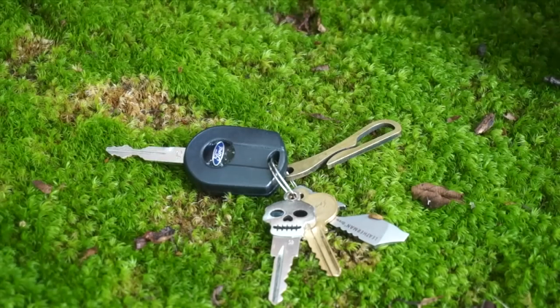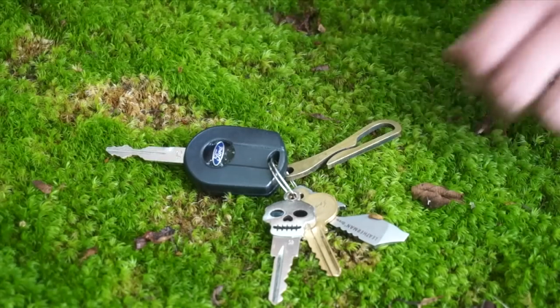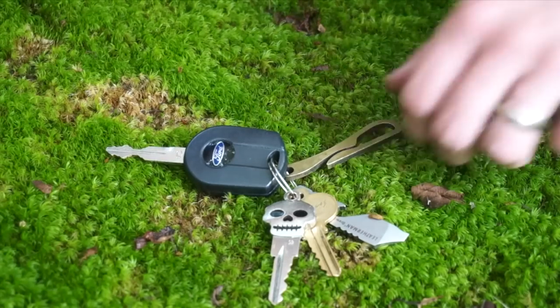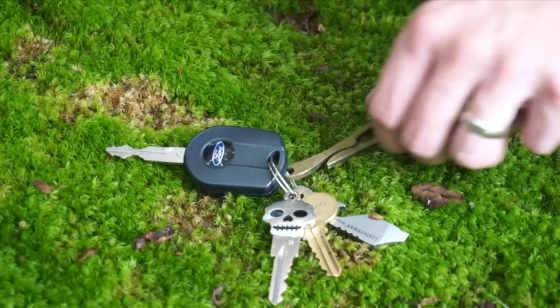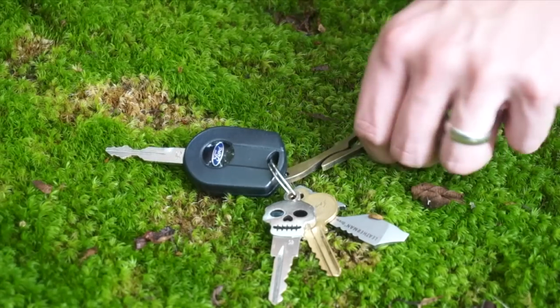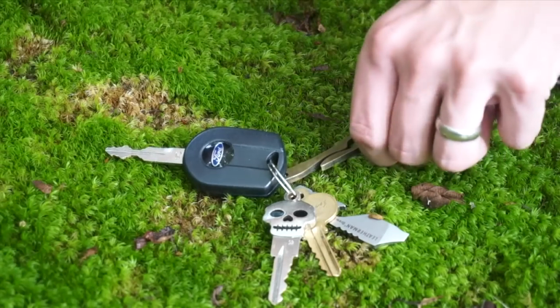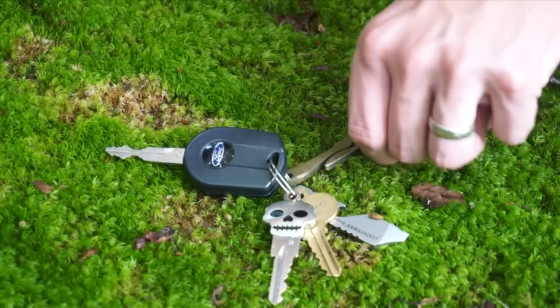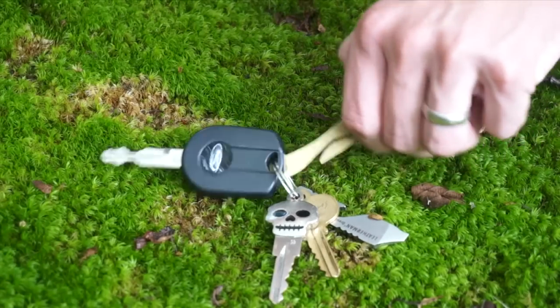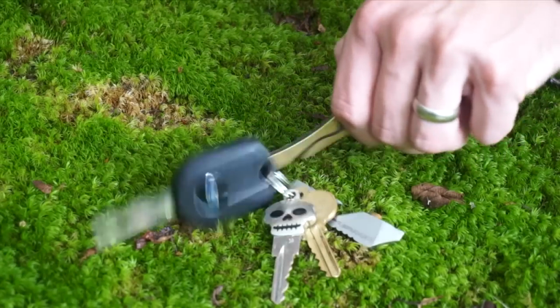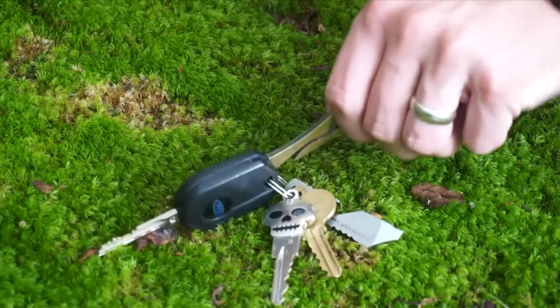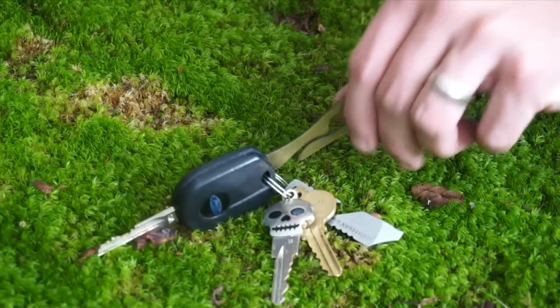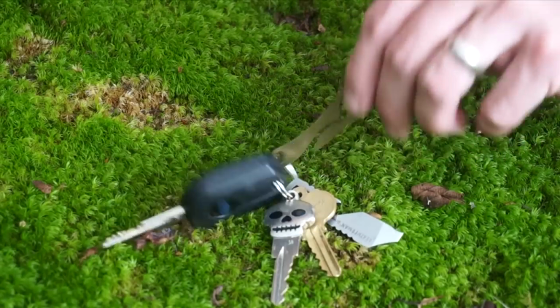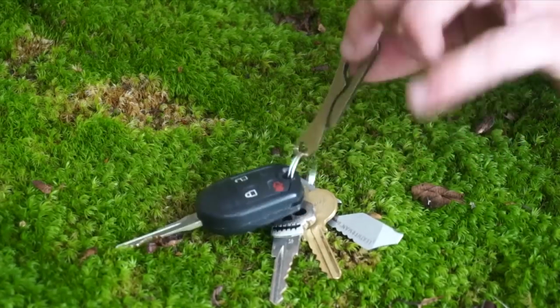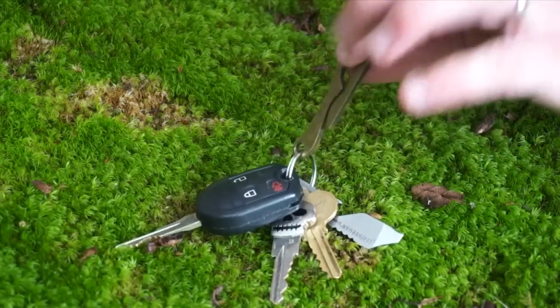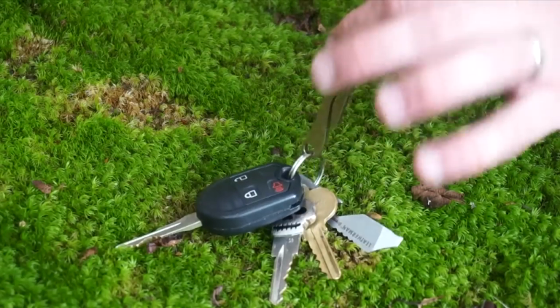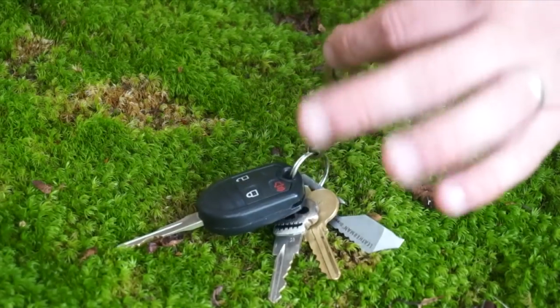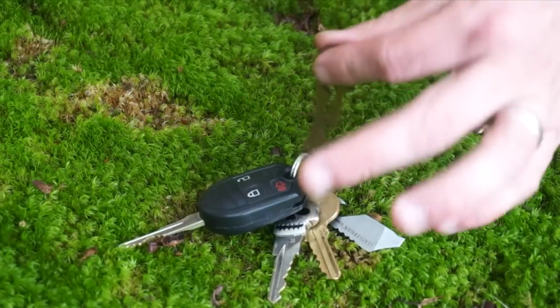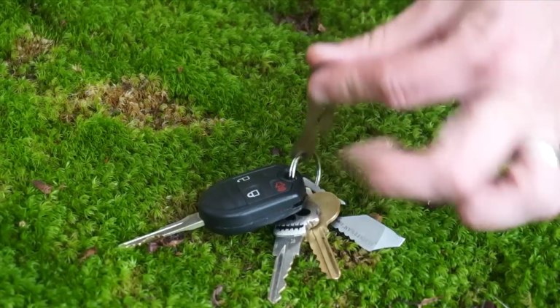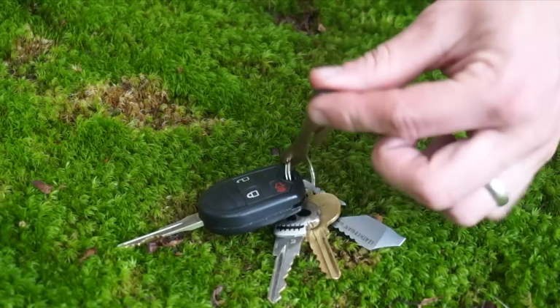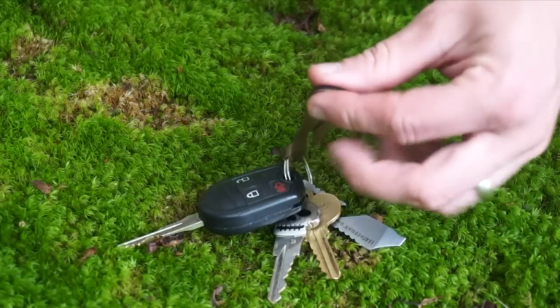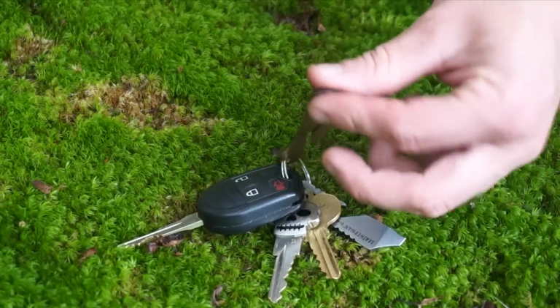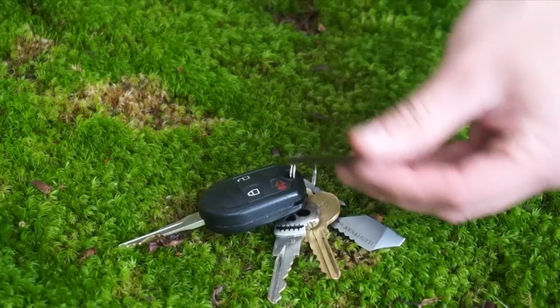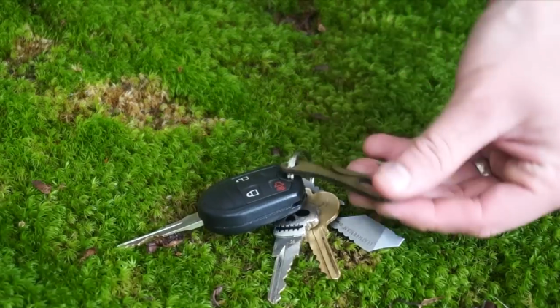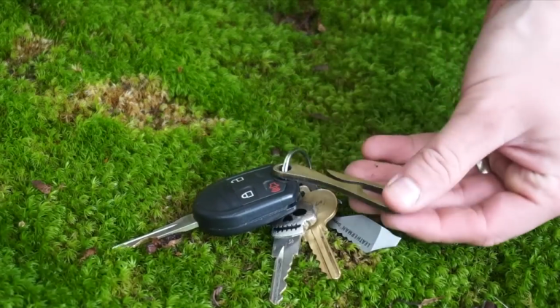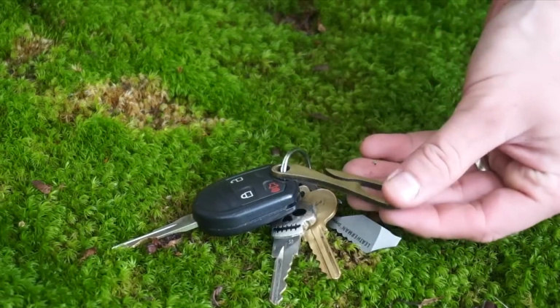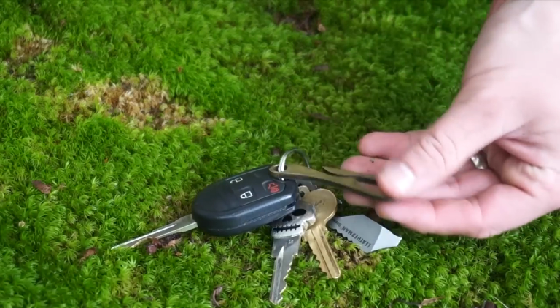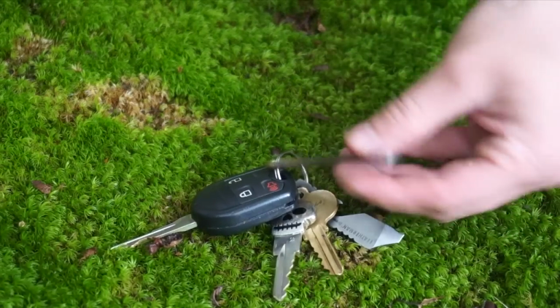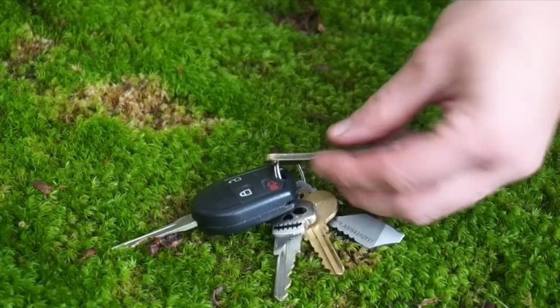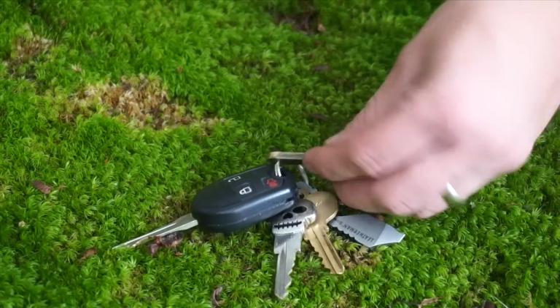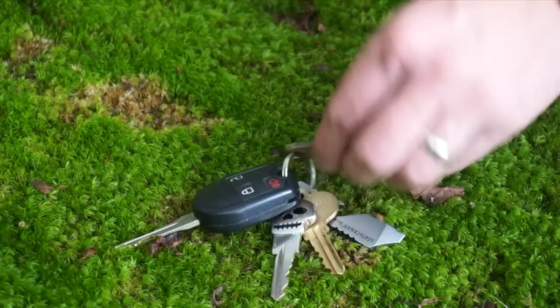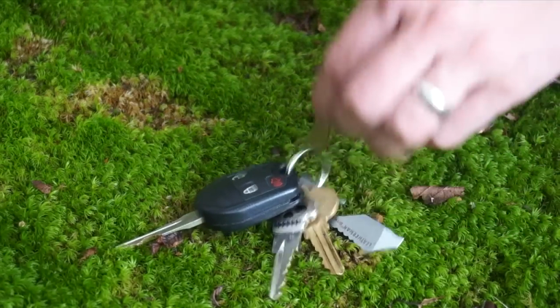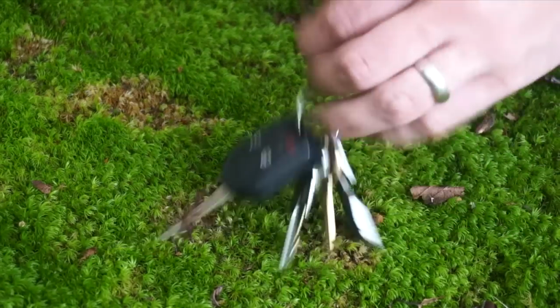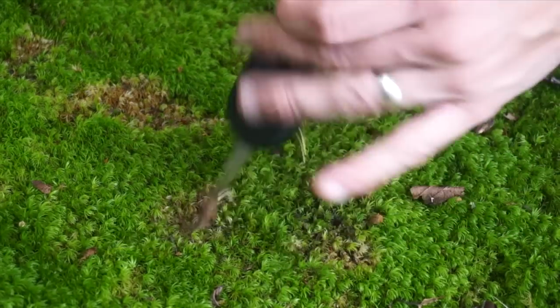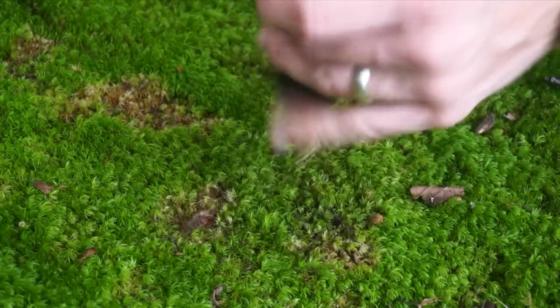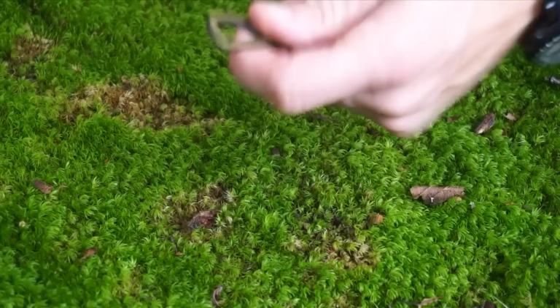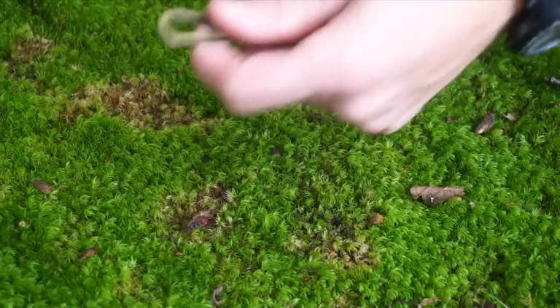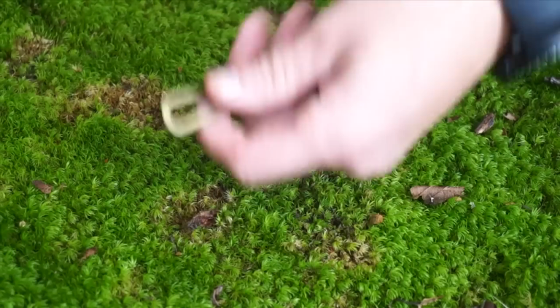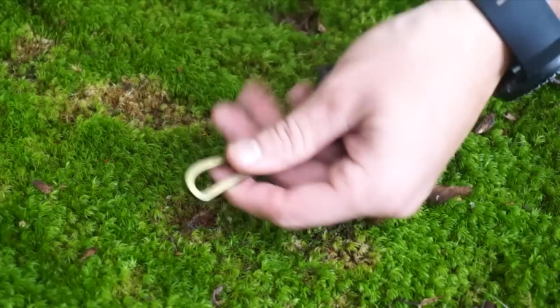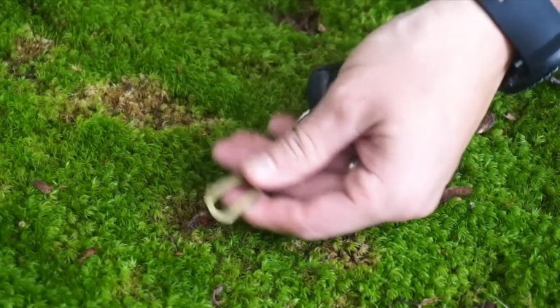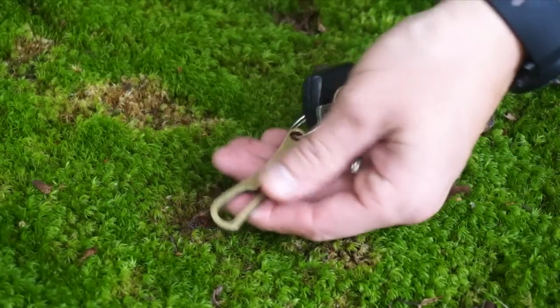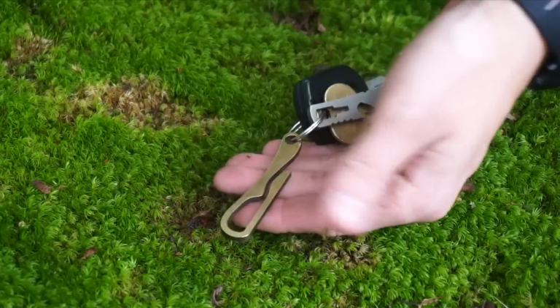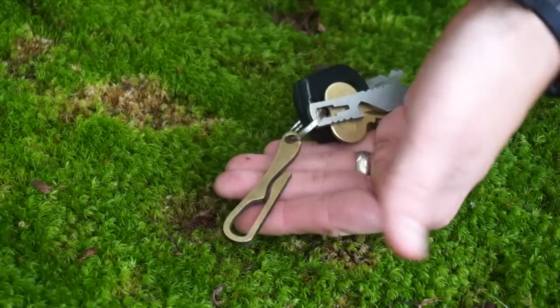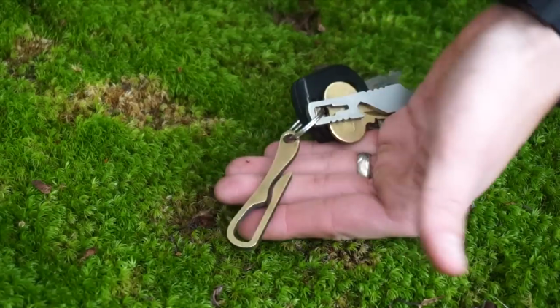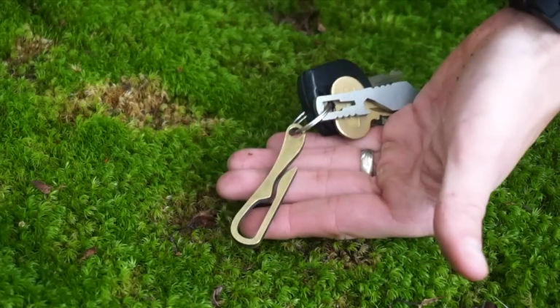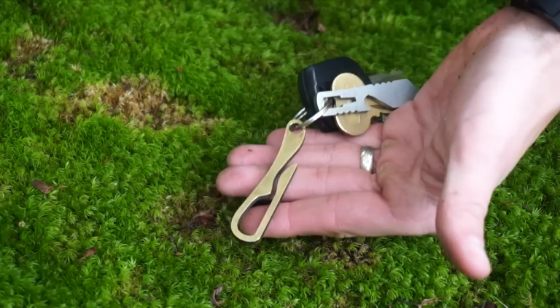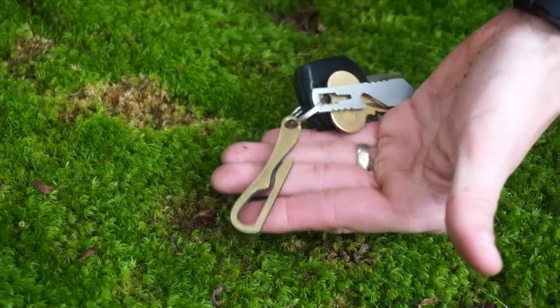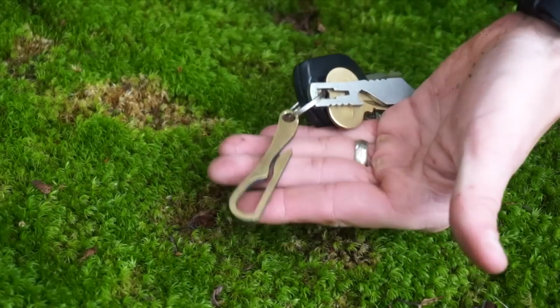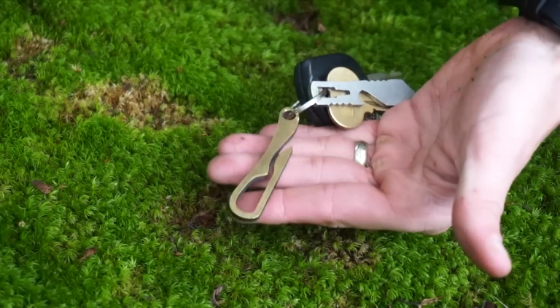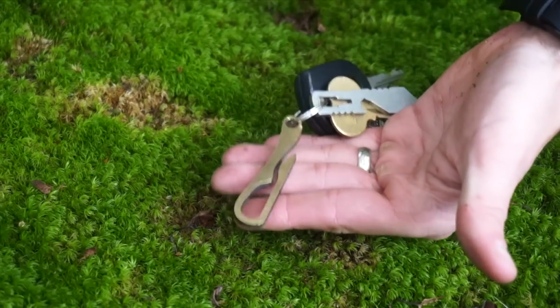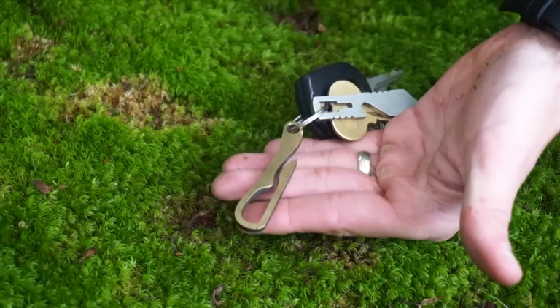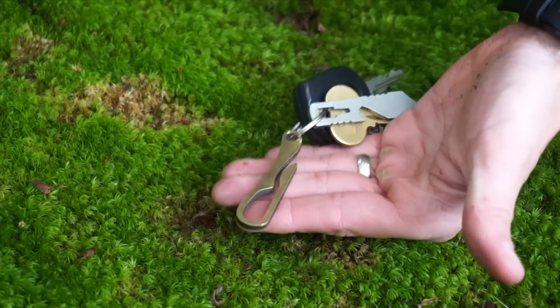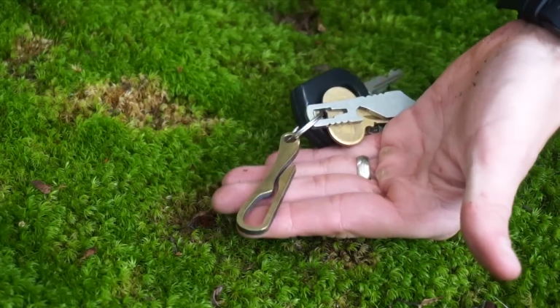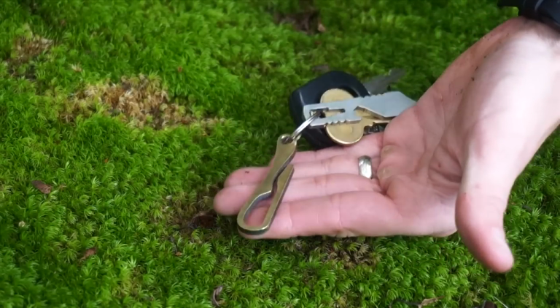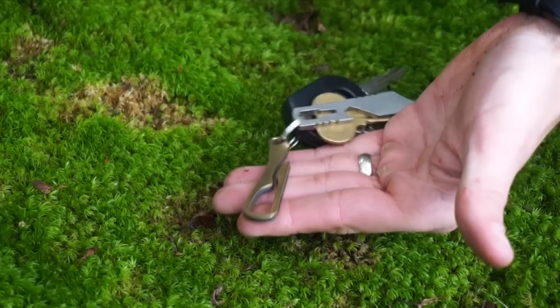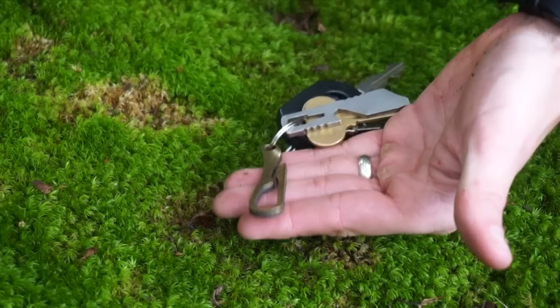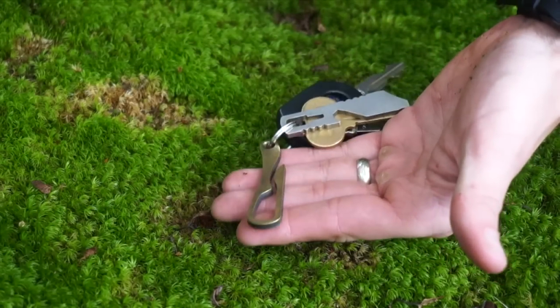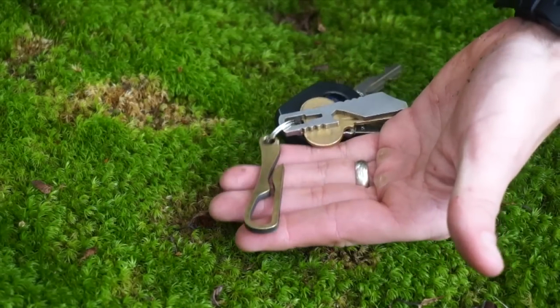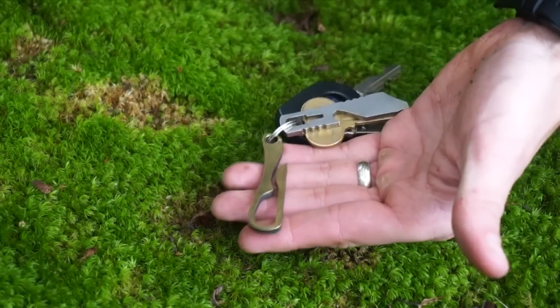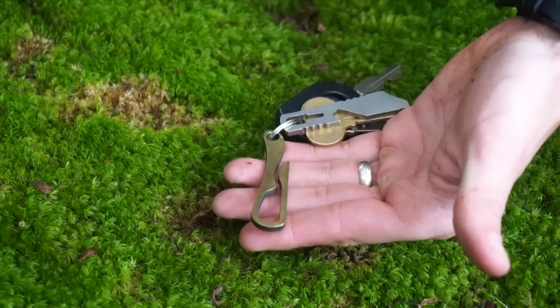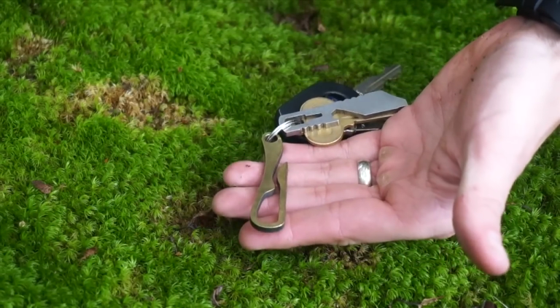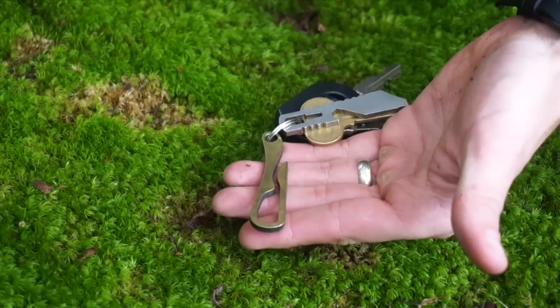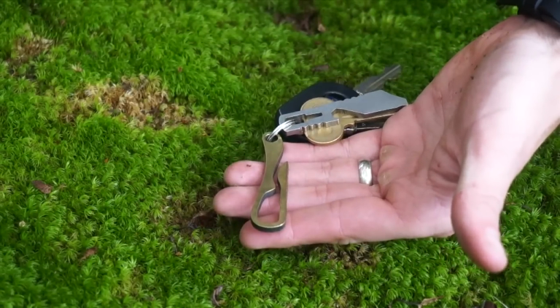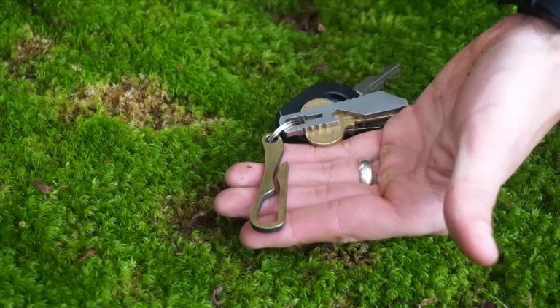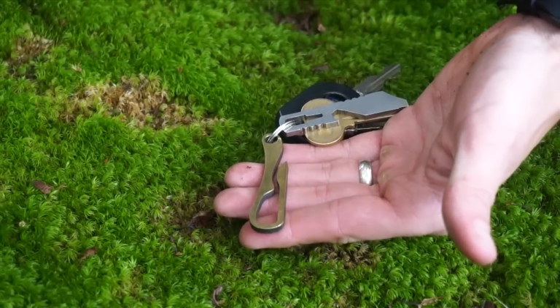Hey guys, today I want to talk about my new EDC keychain here. This is the Pelican from HL Human.